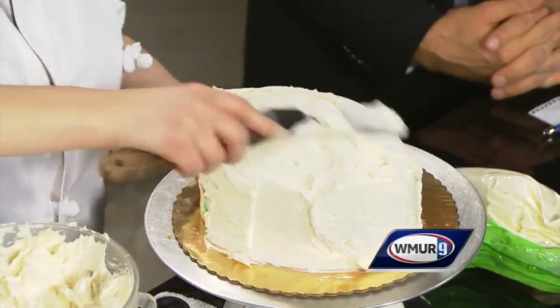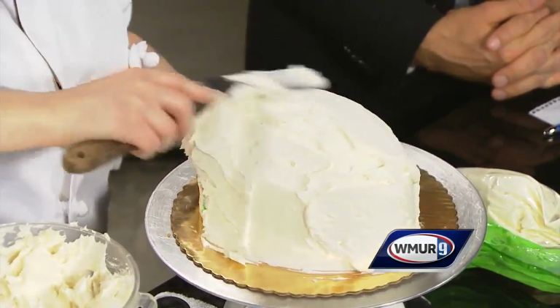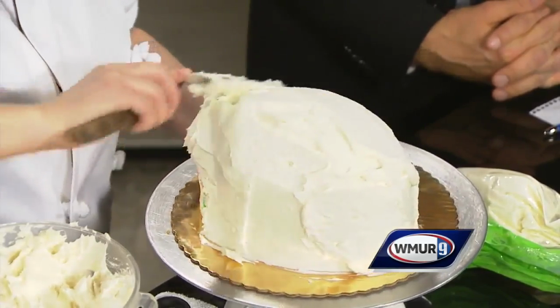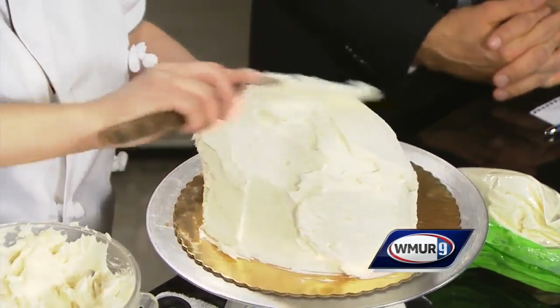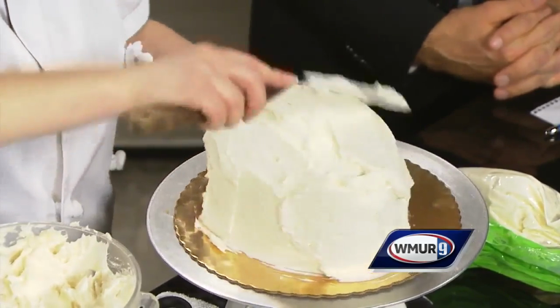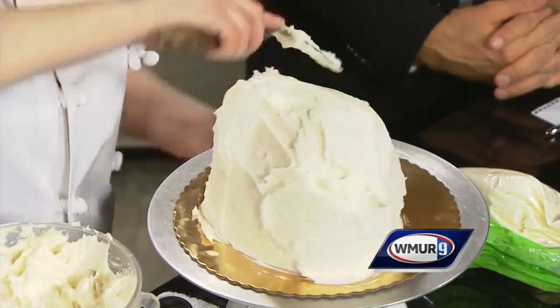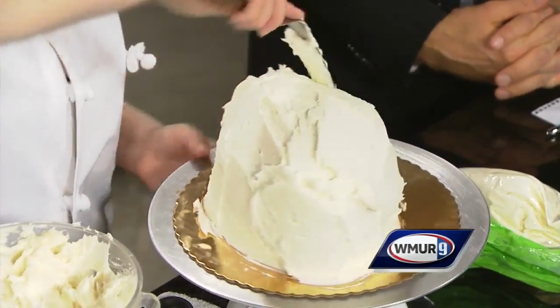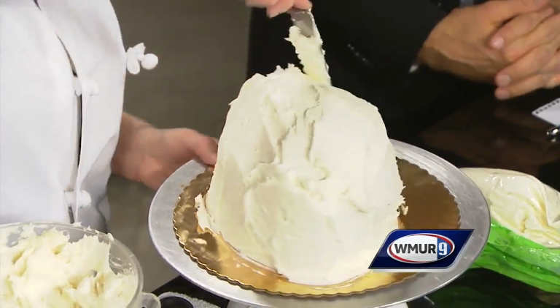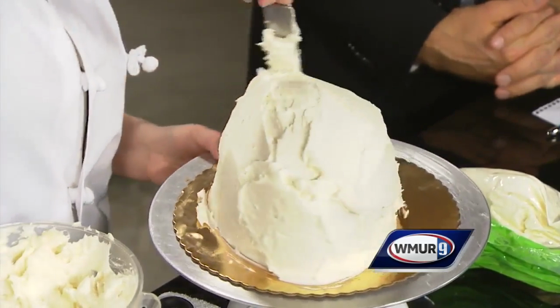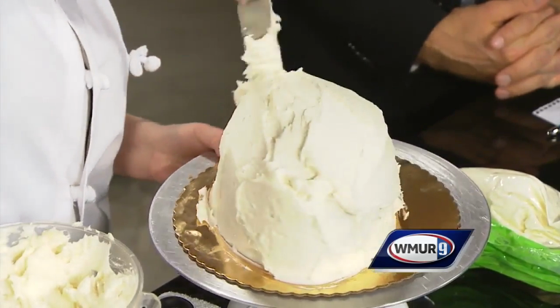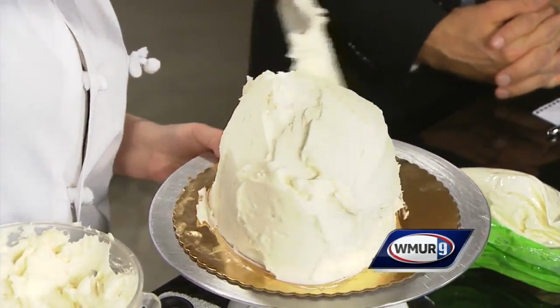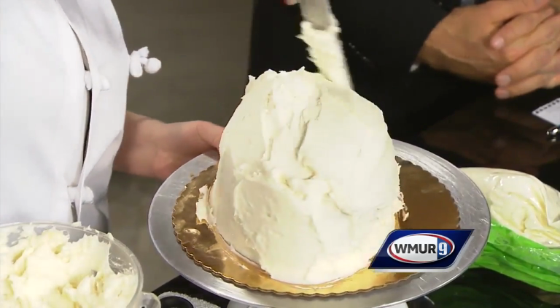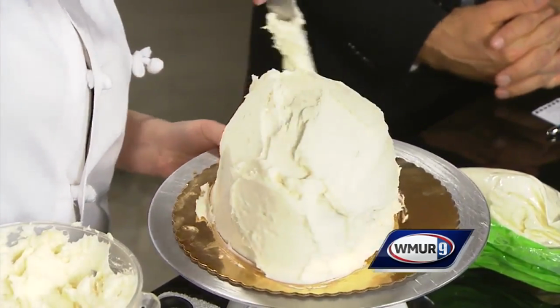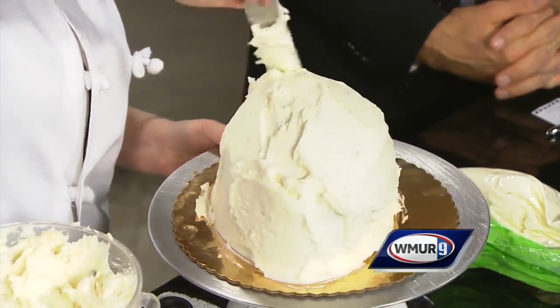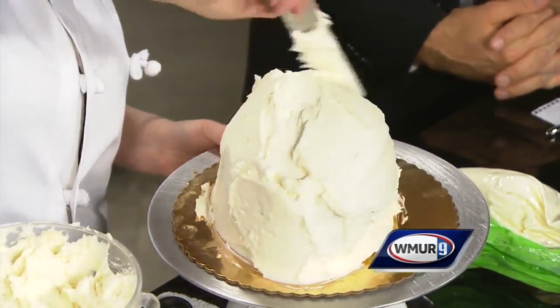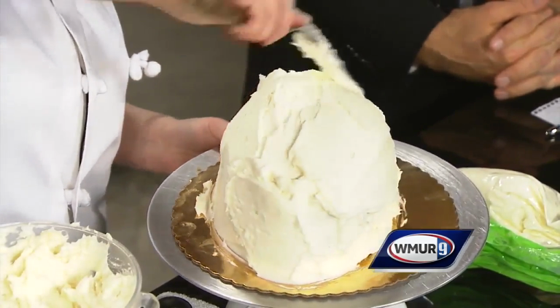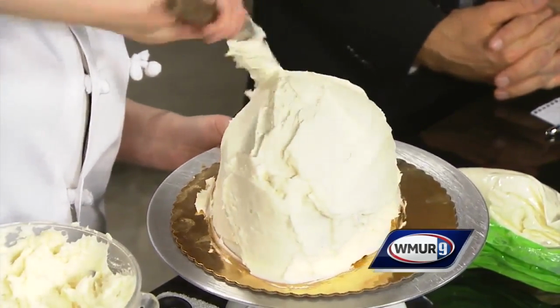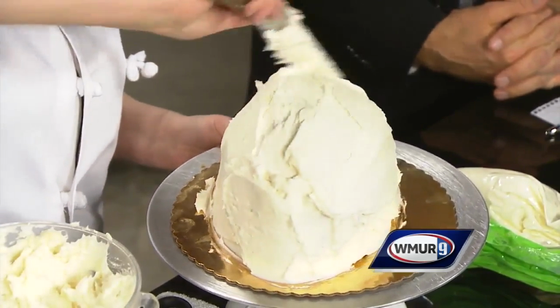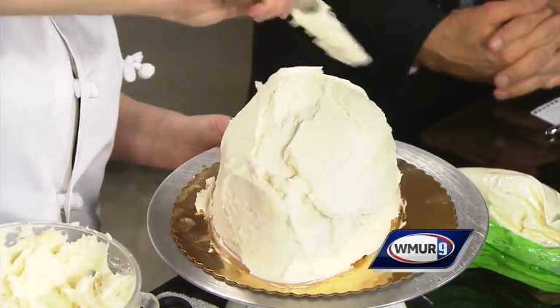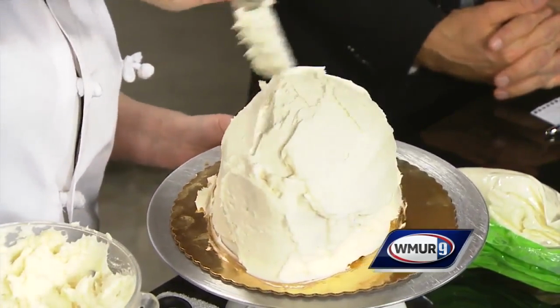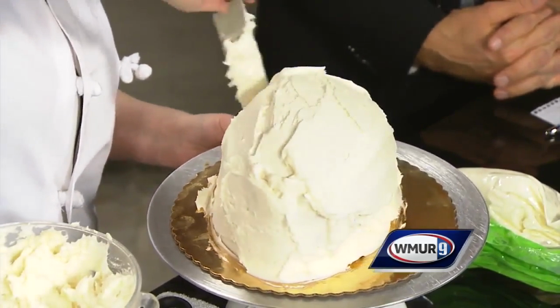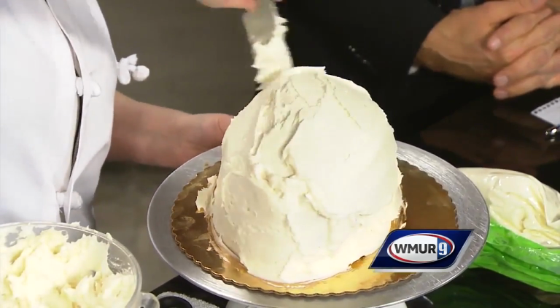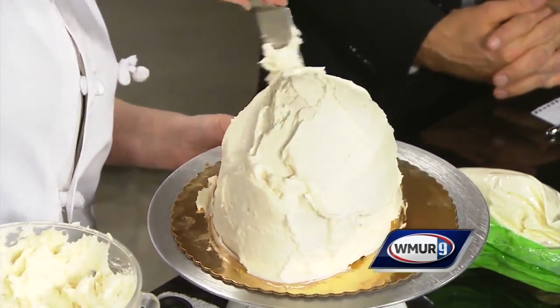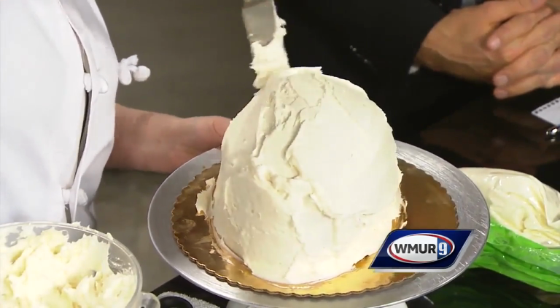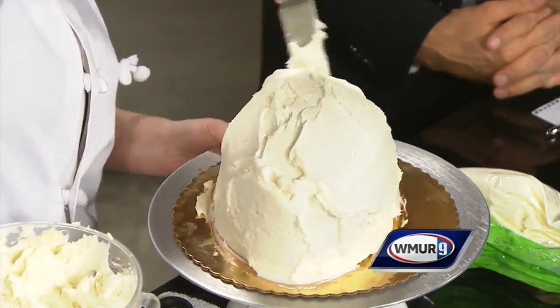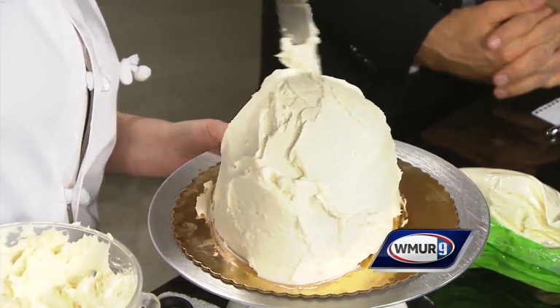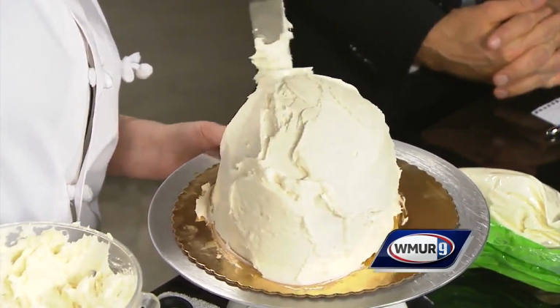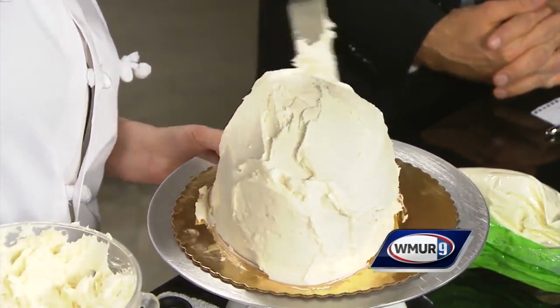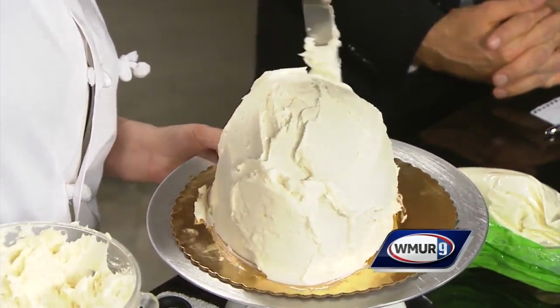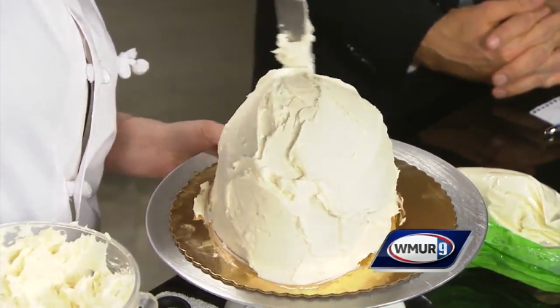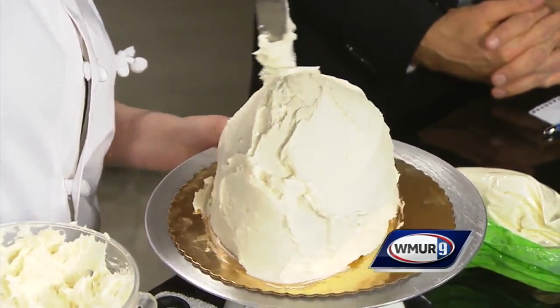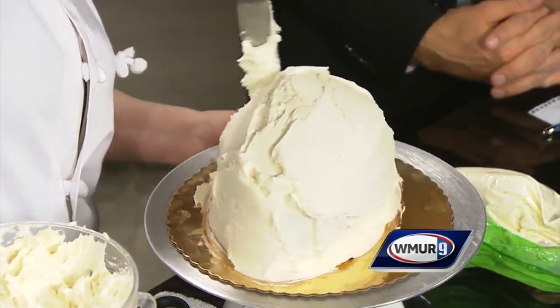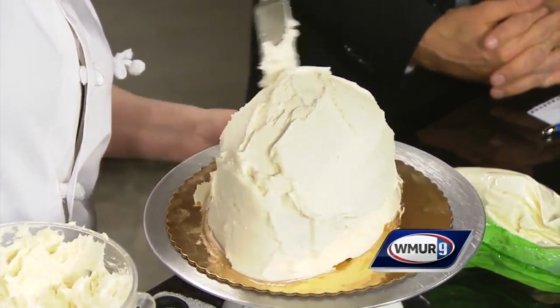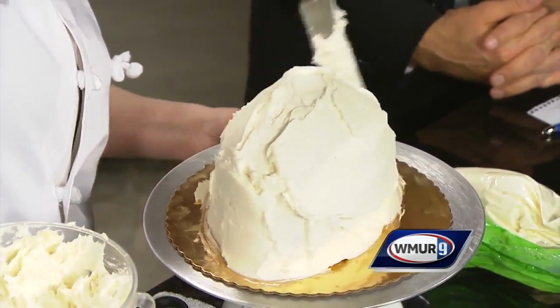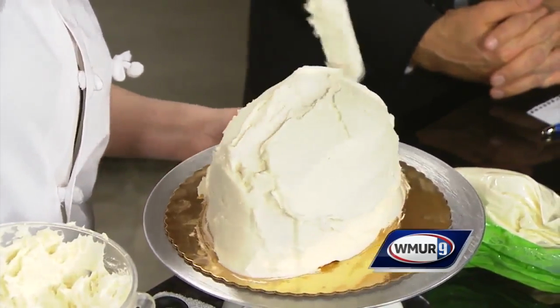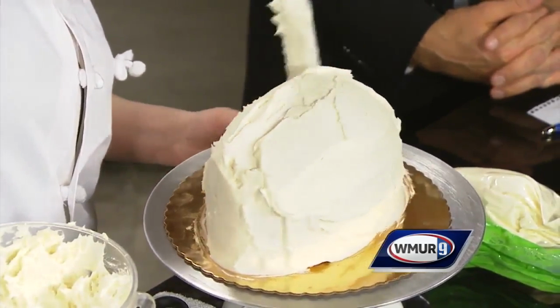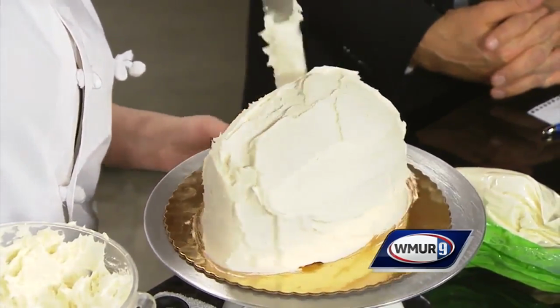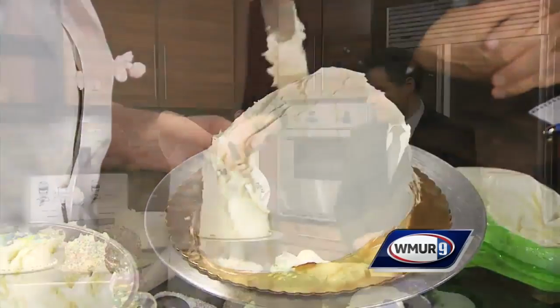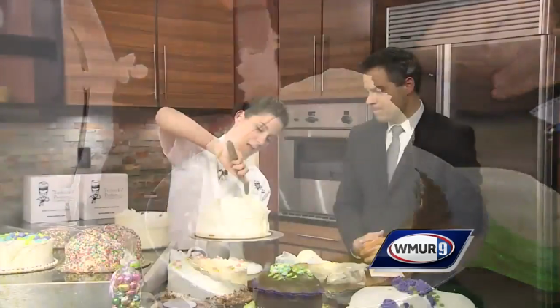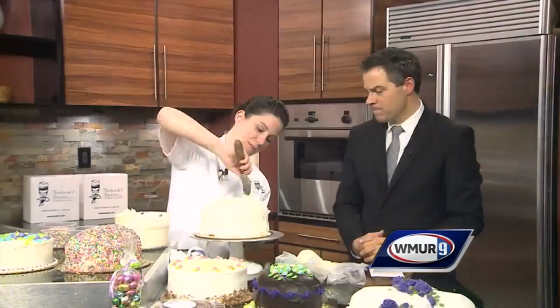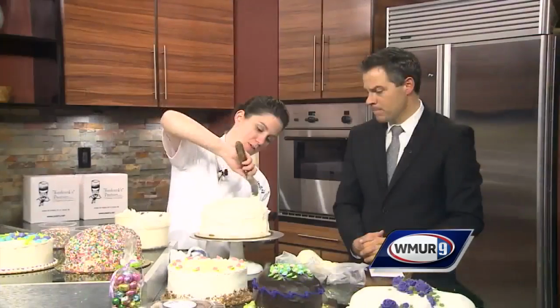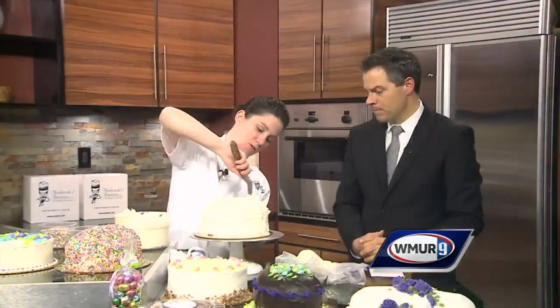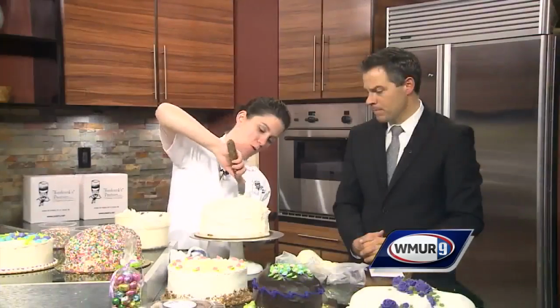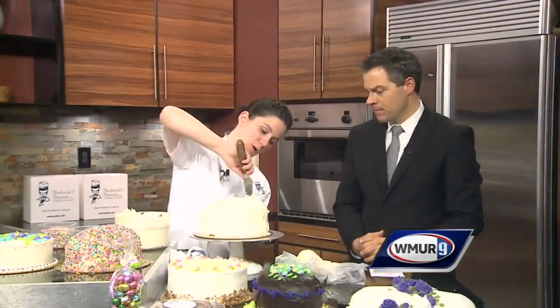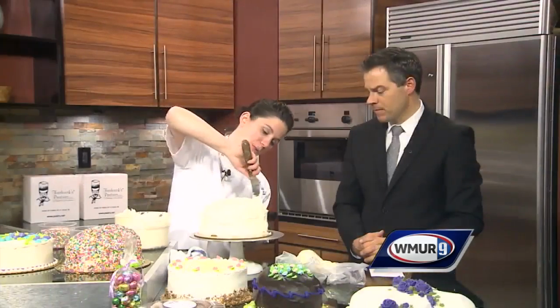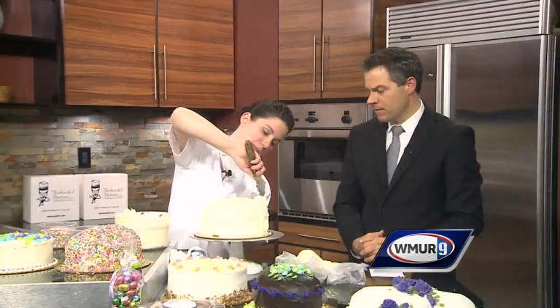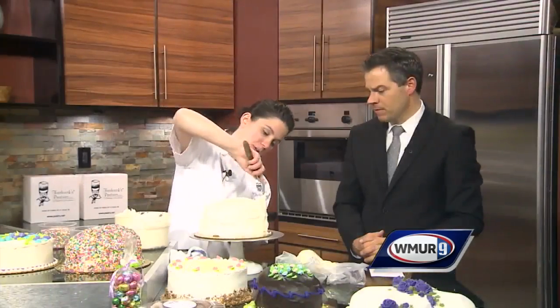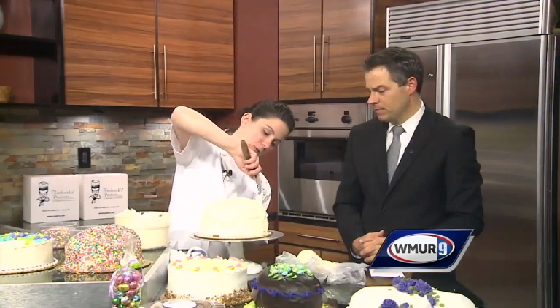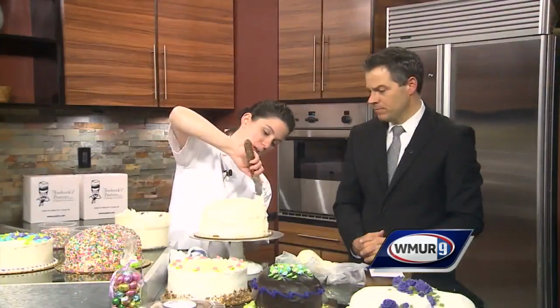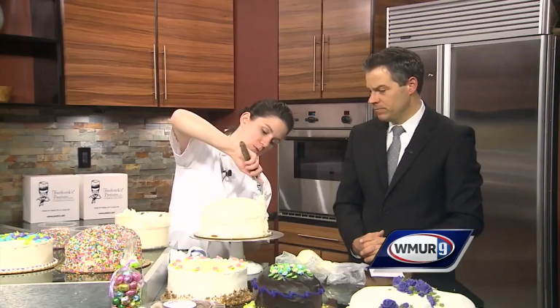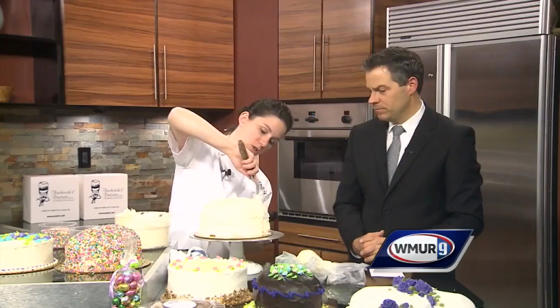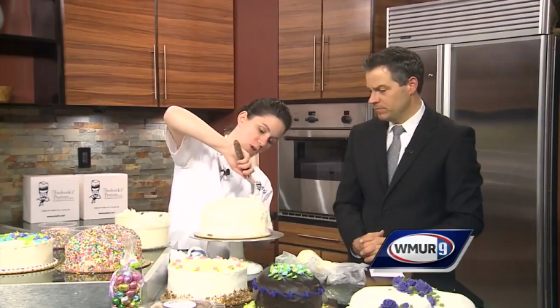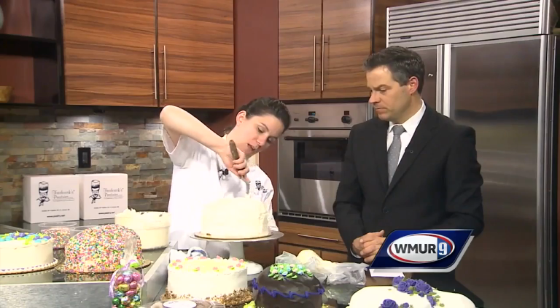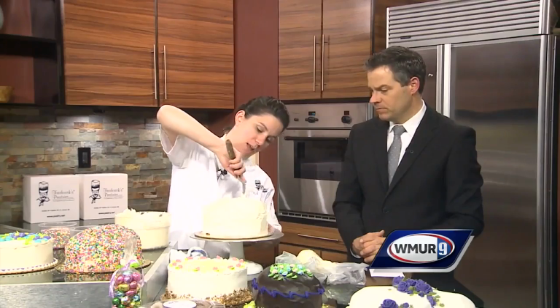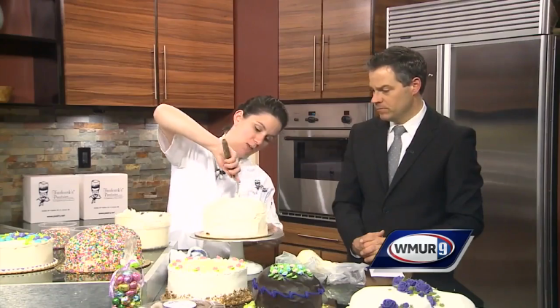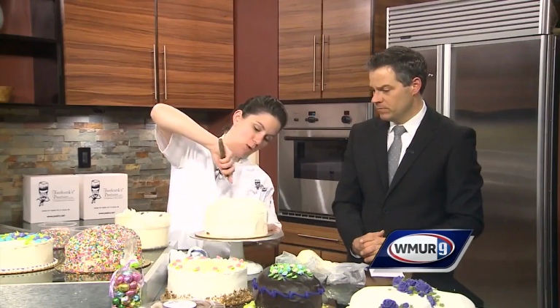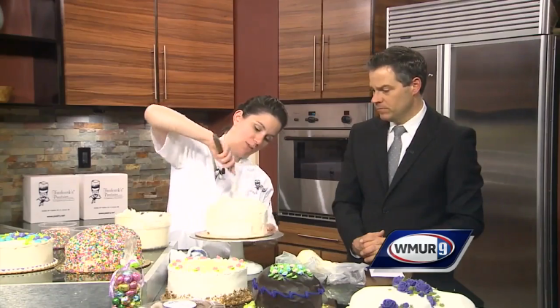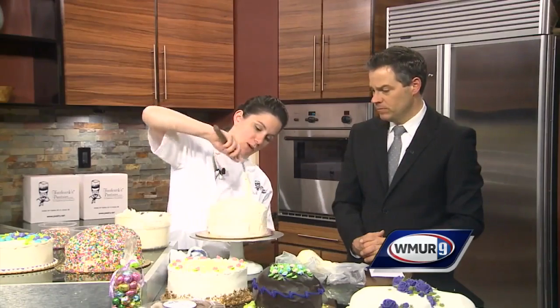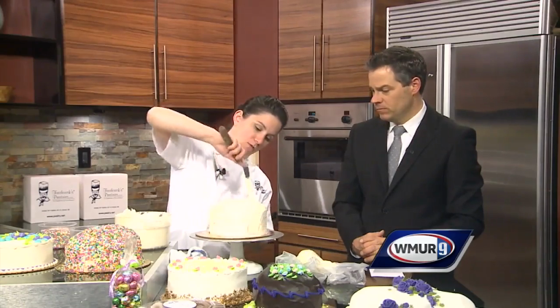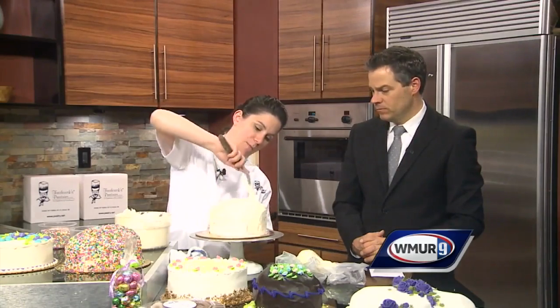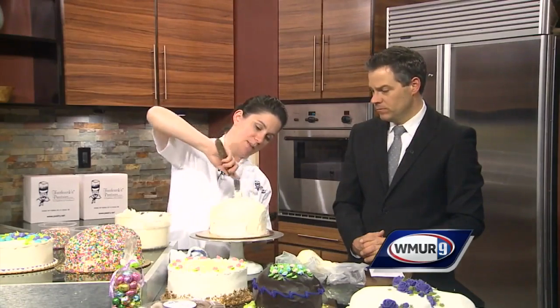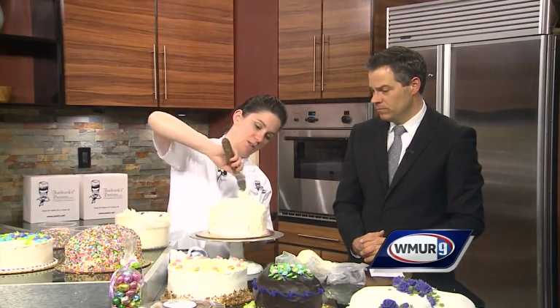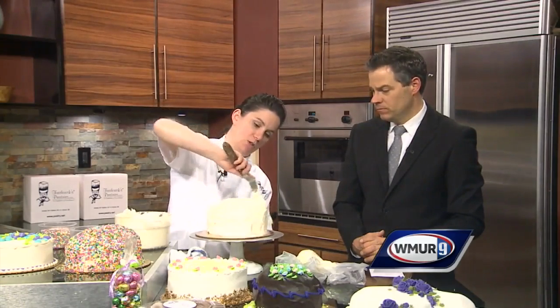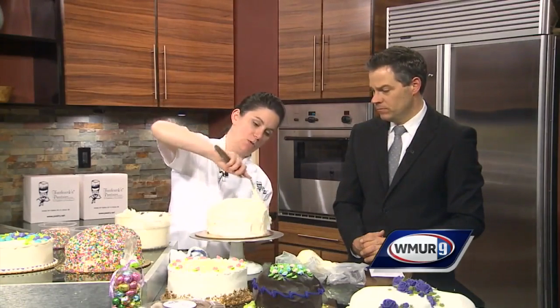So where are you guys located? We have our main location in Amherst, New Hampshire. We have a store in Bedford, New Hampshire and North Andover, Massachusetts.